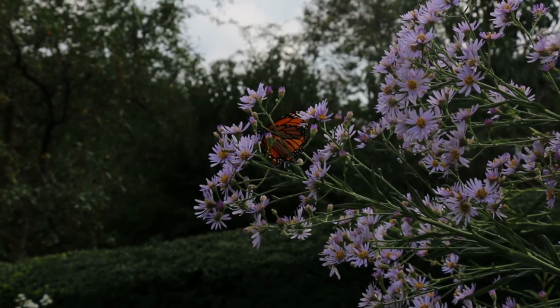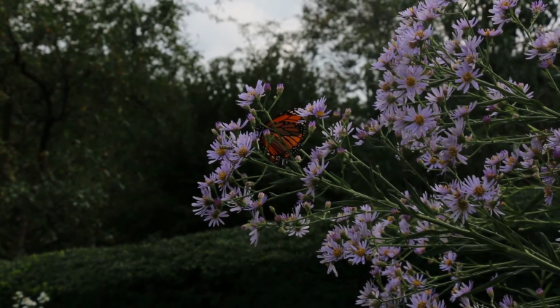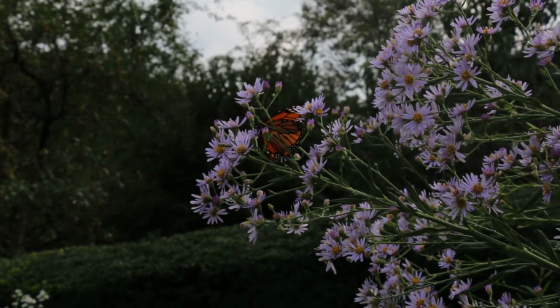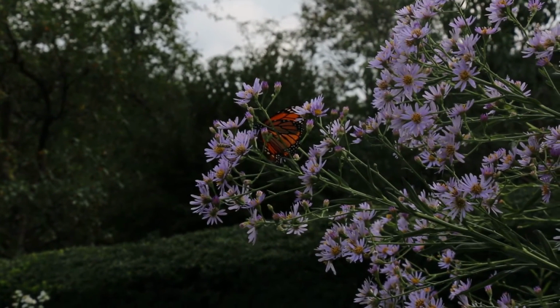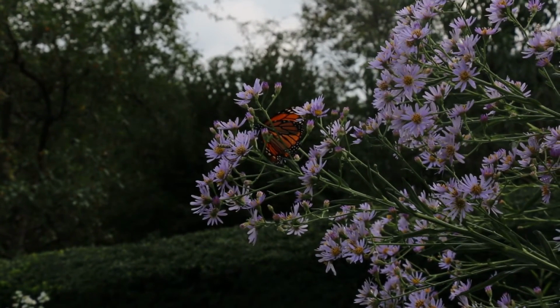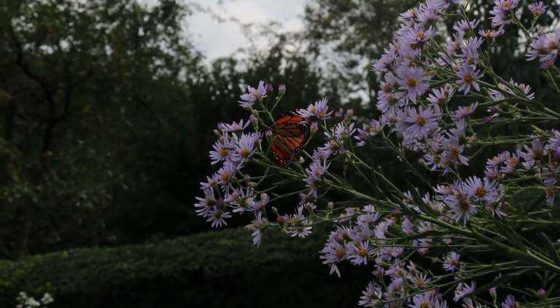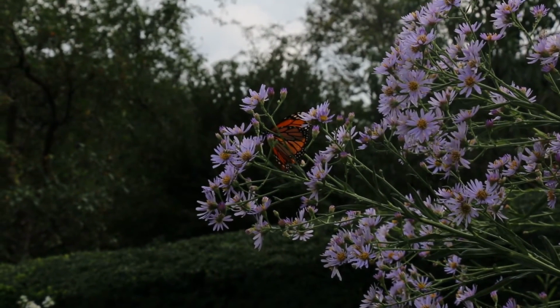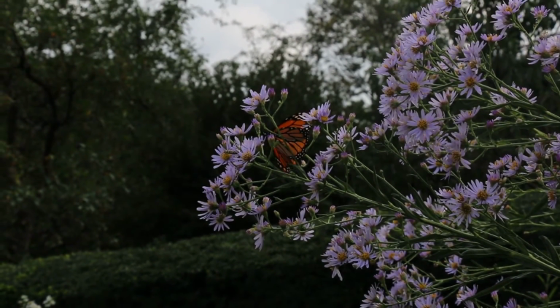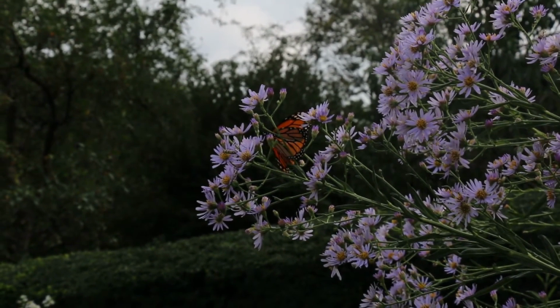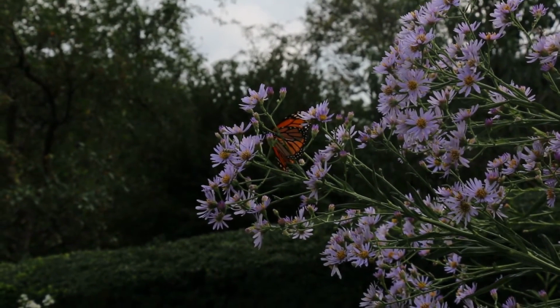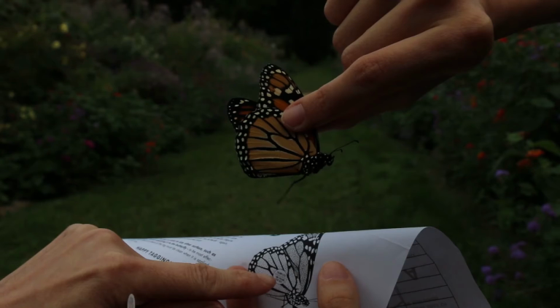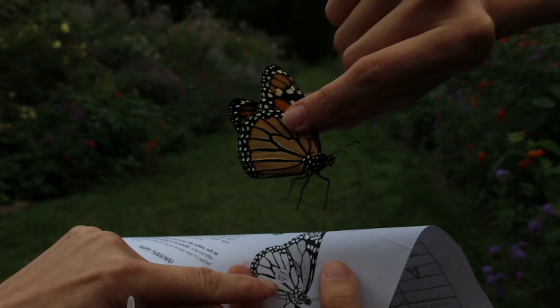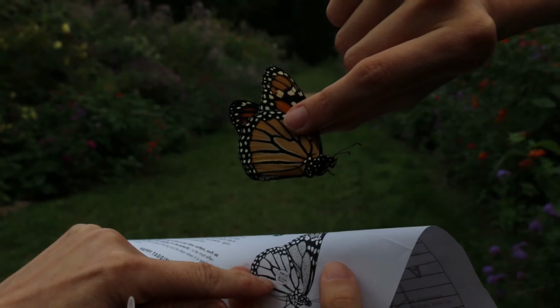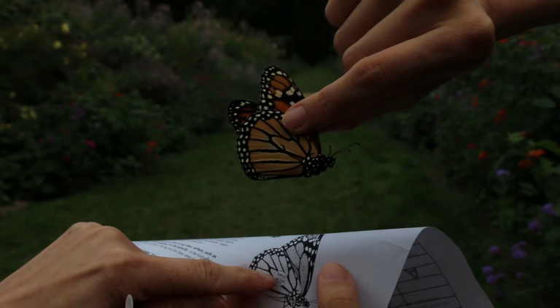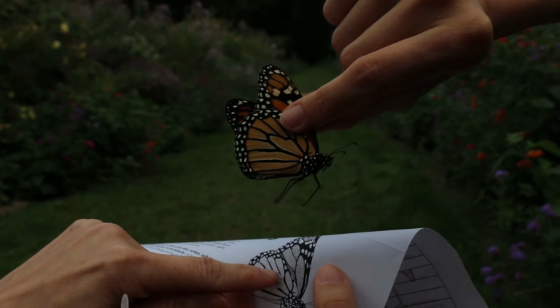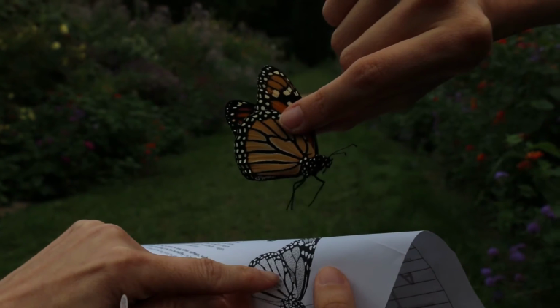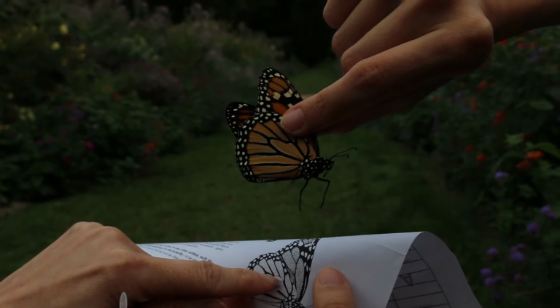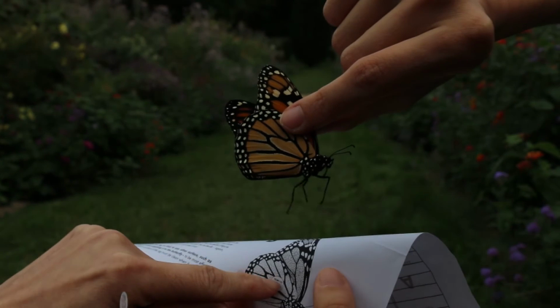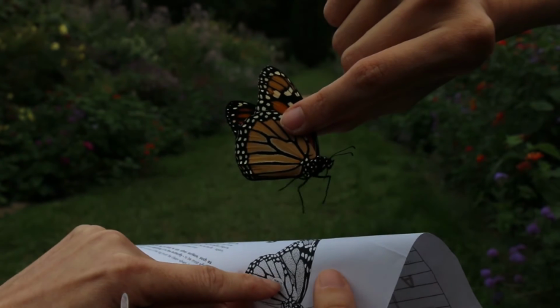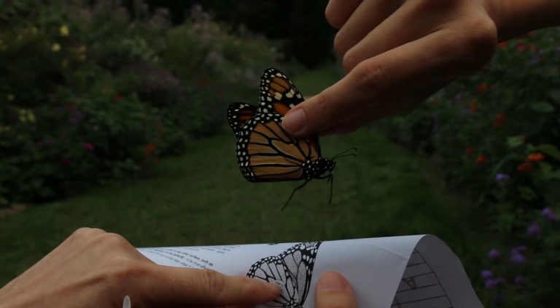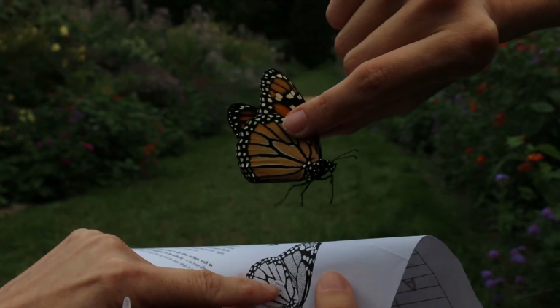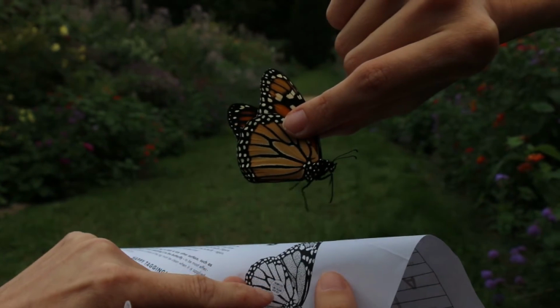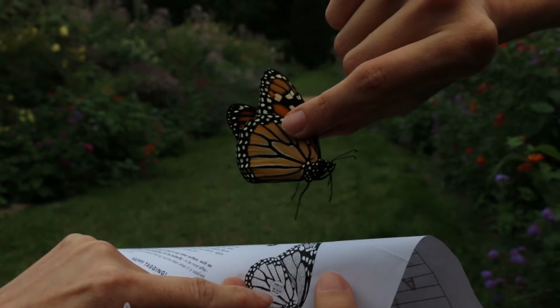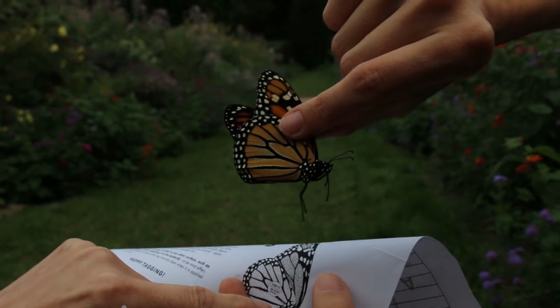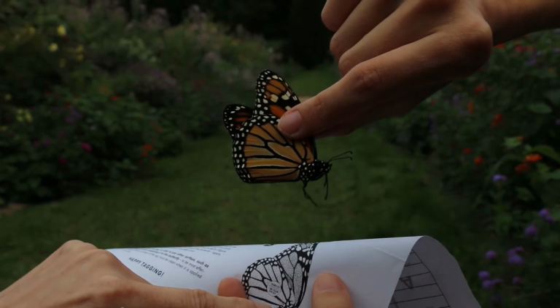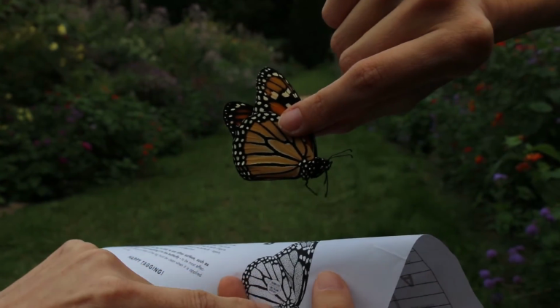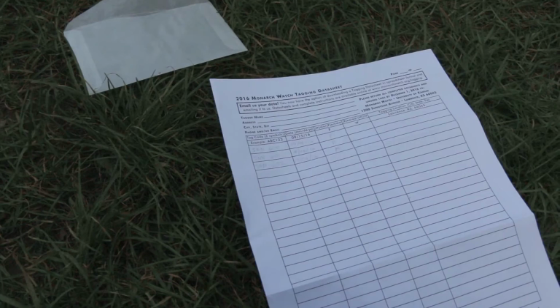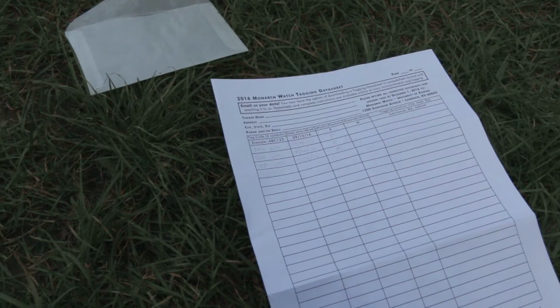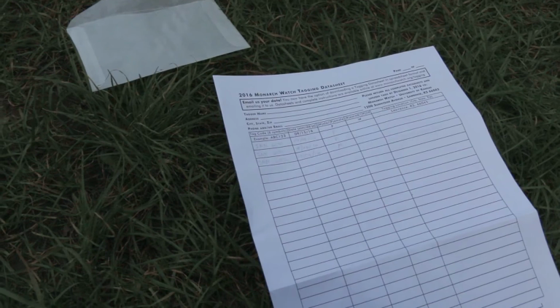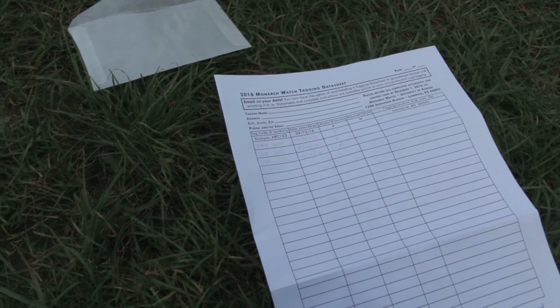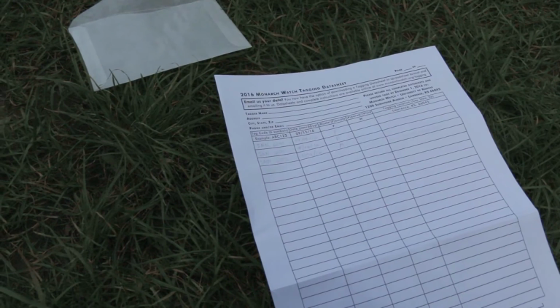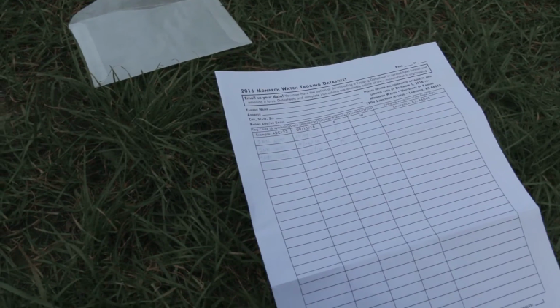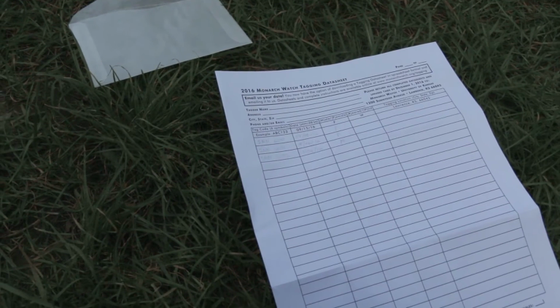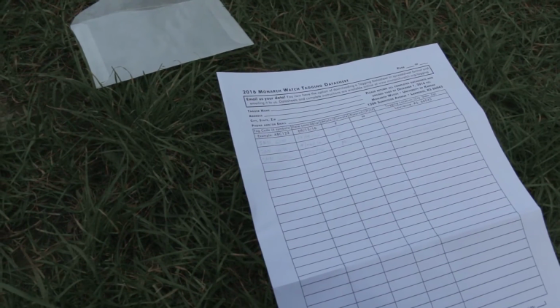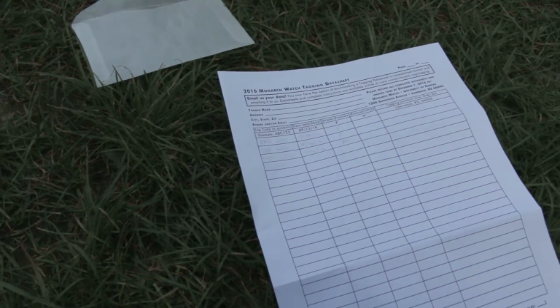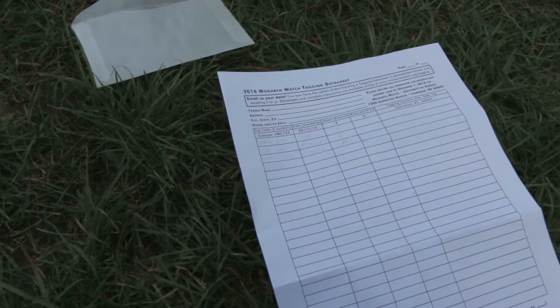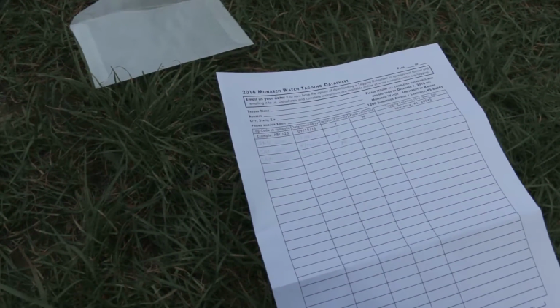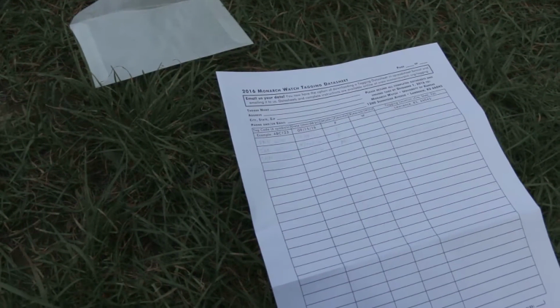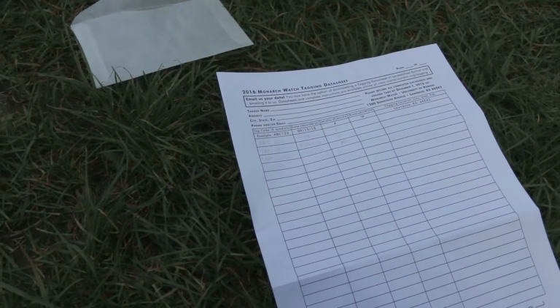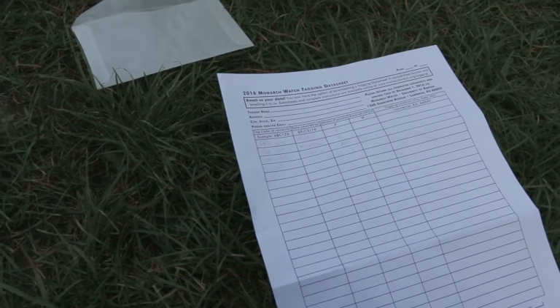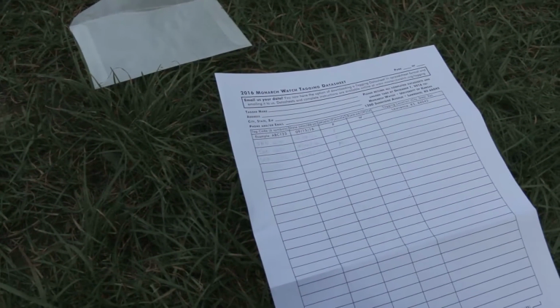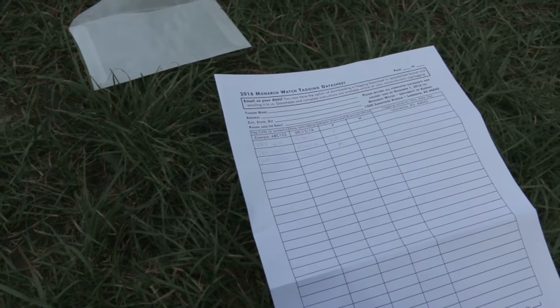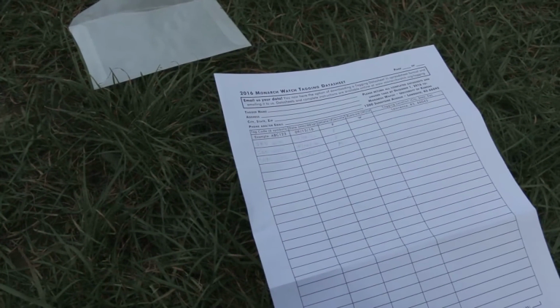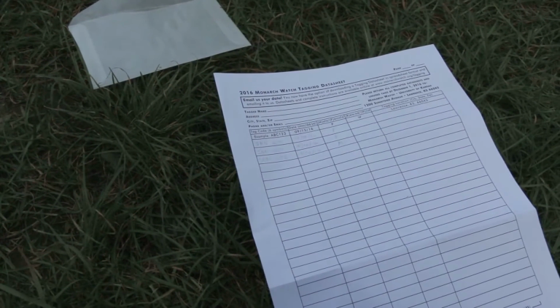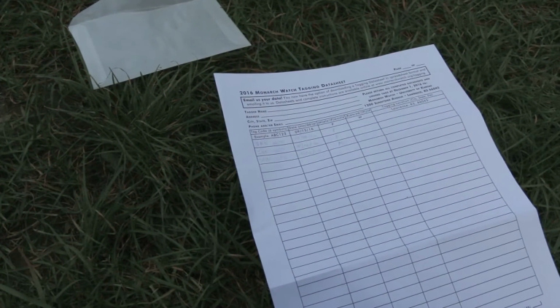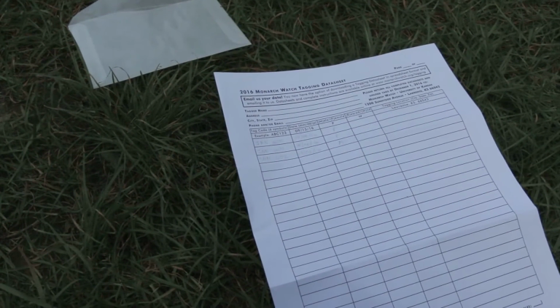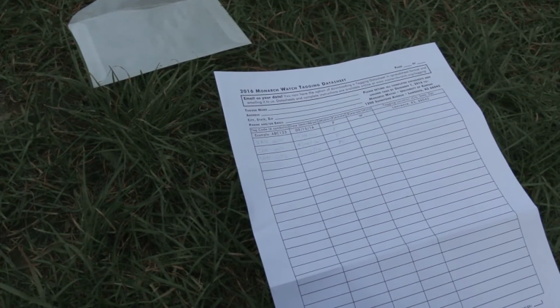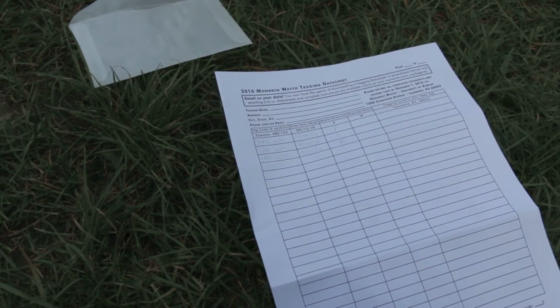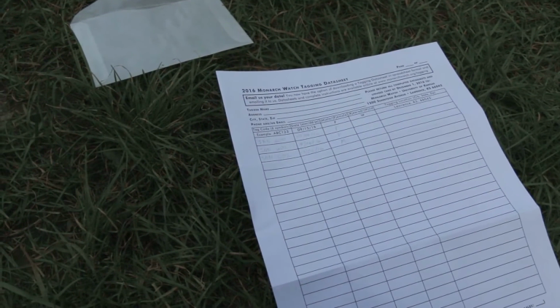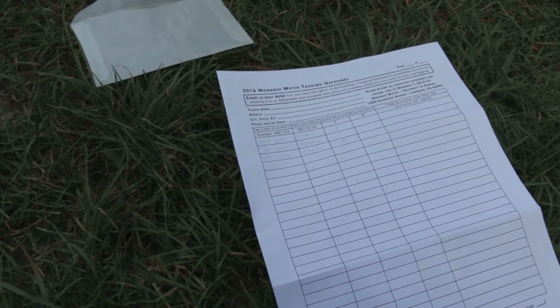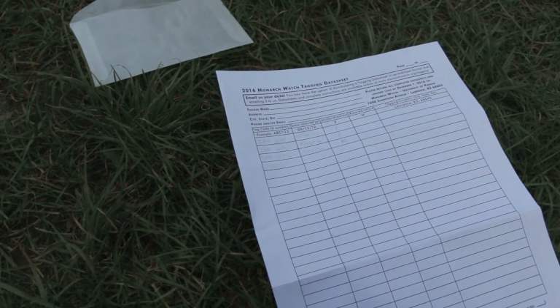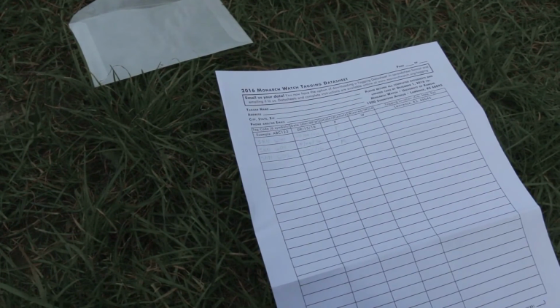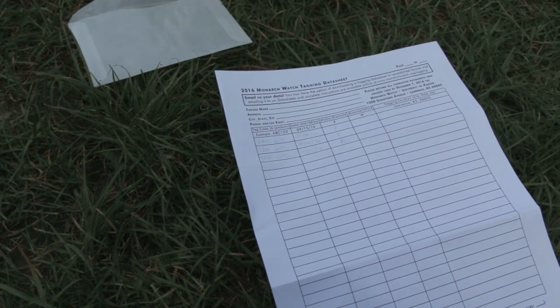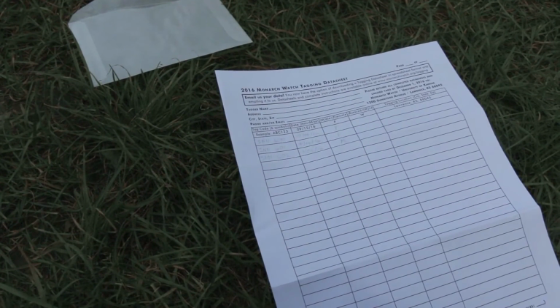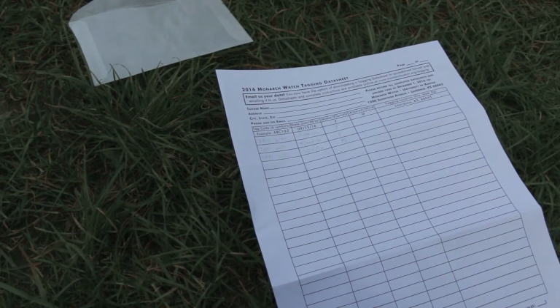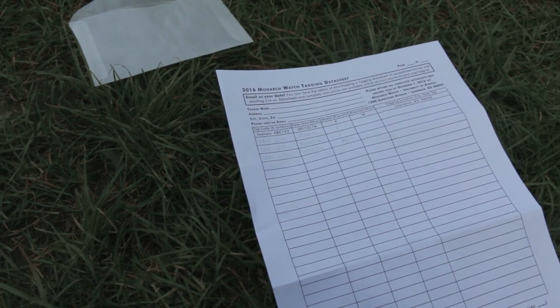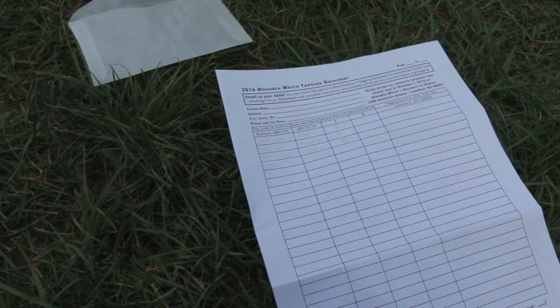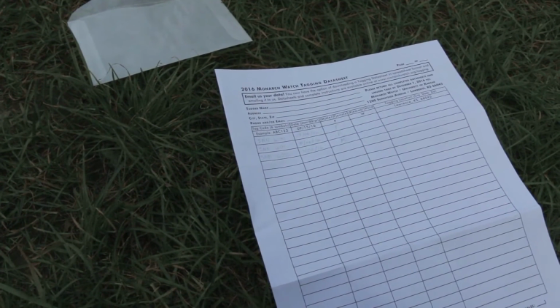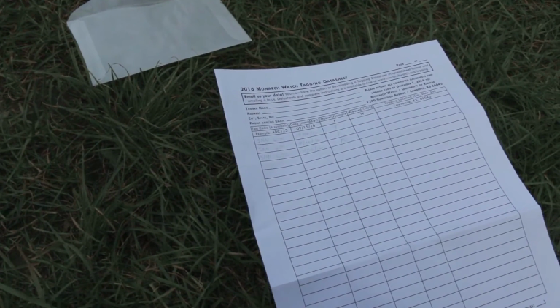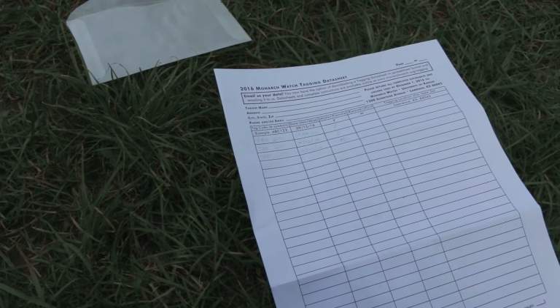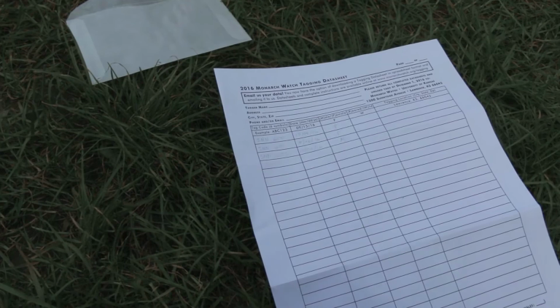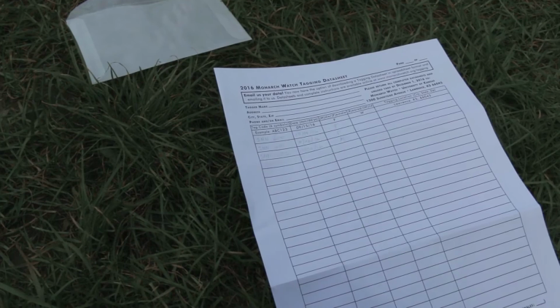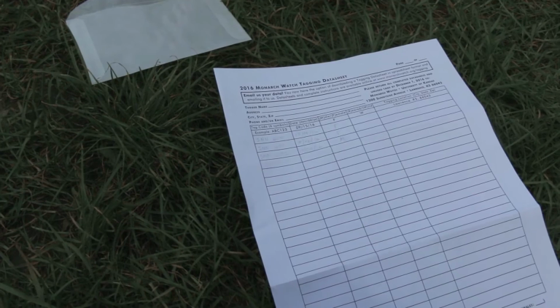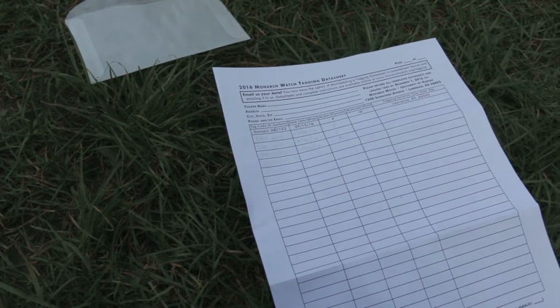Before tagging the butterfly, Deirdre filled out a data sheet with important information including the tag number and the location of the butterfly.